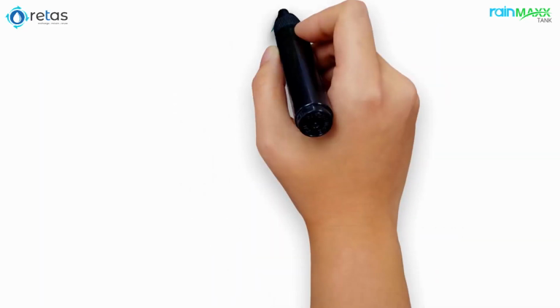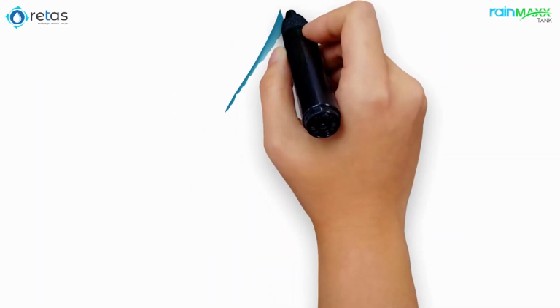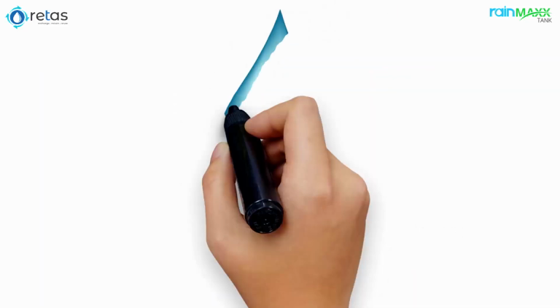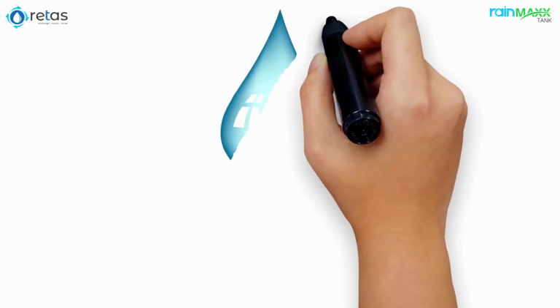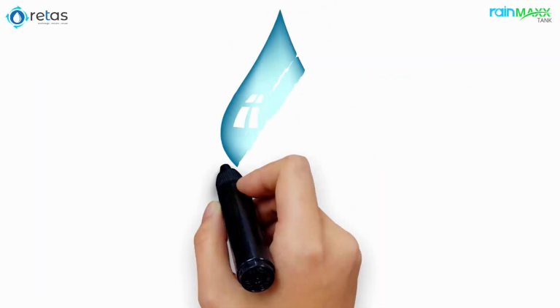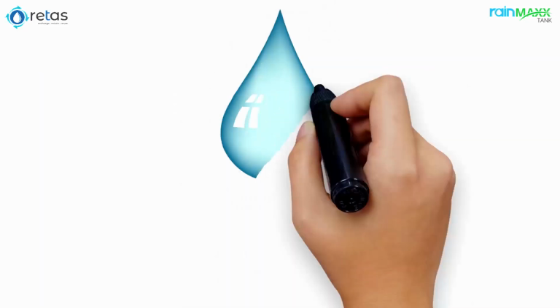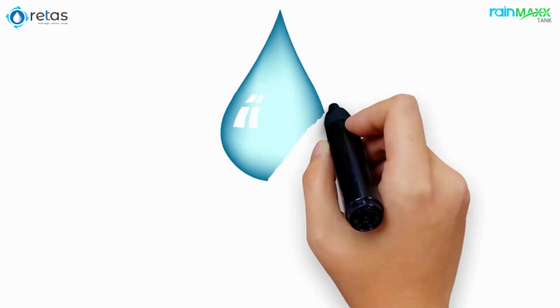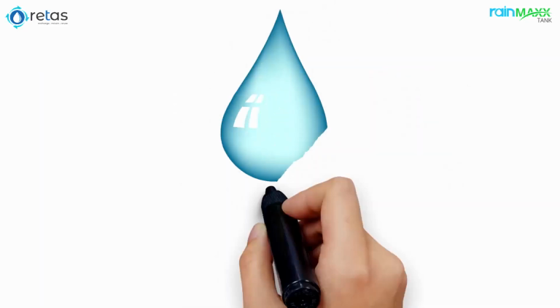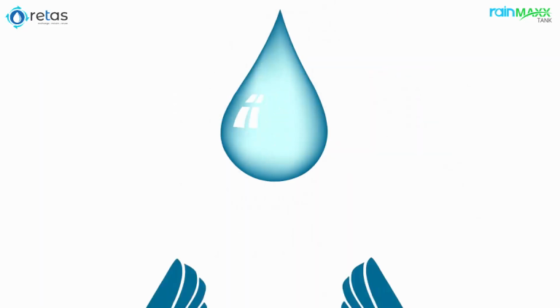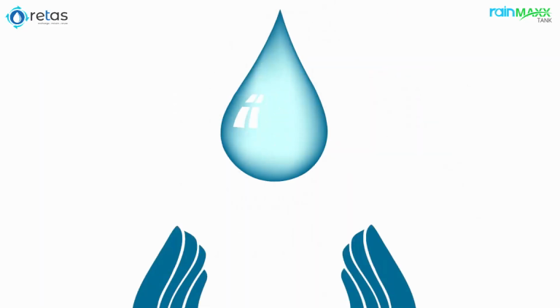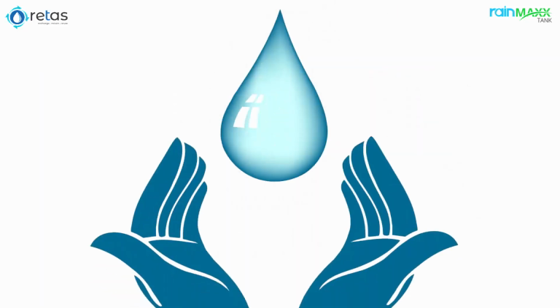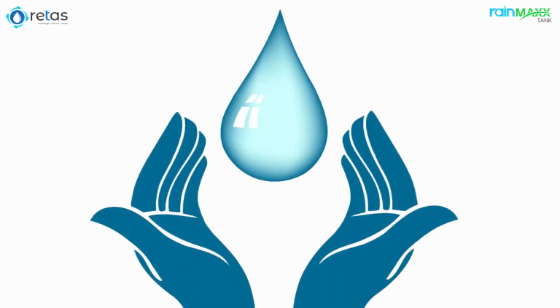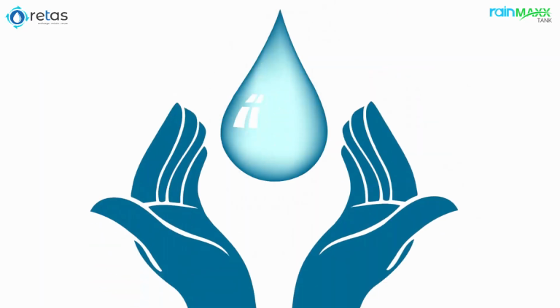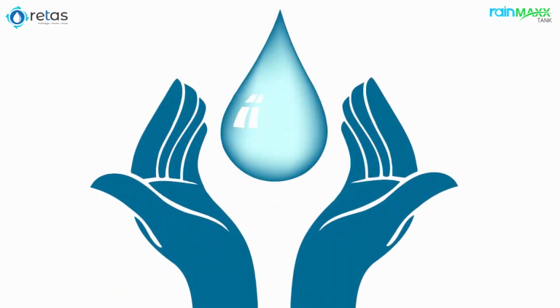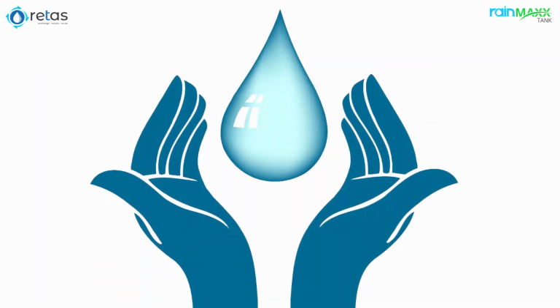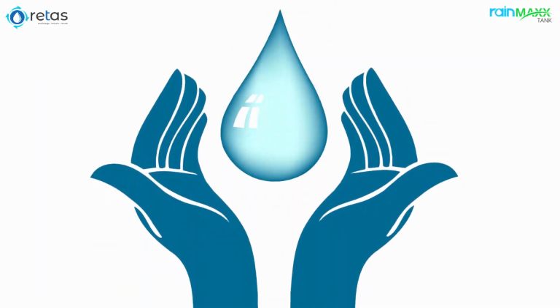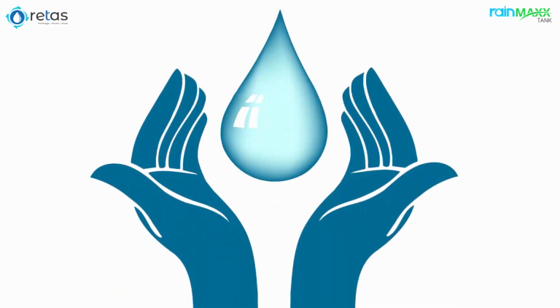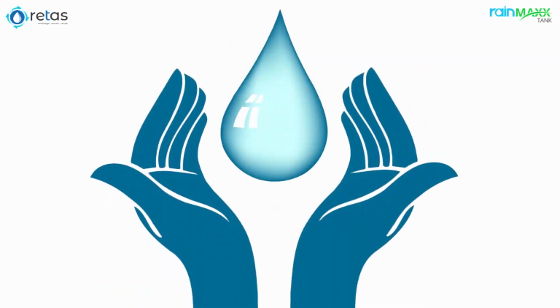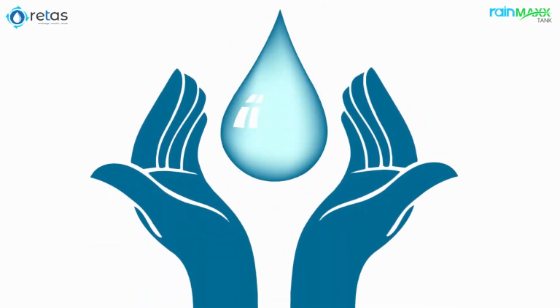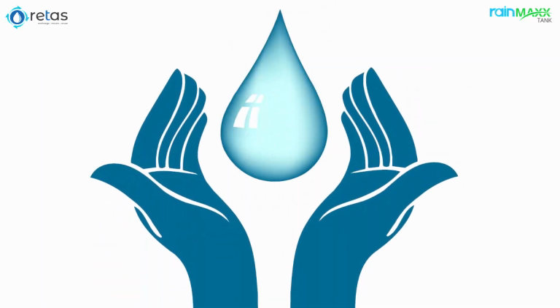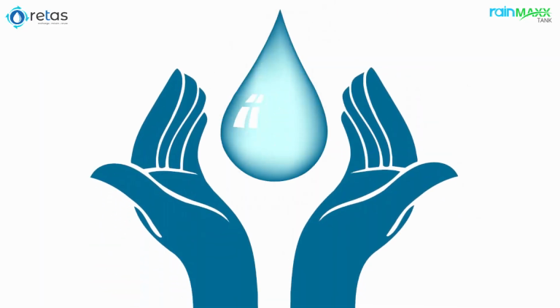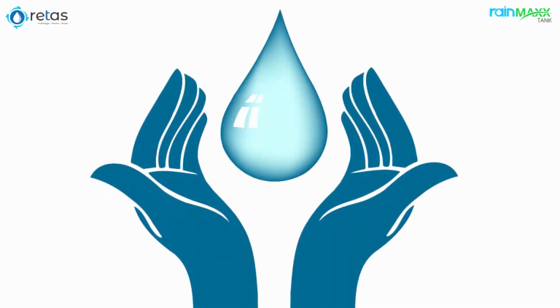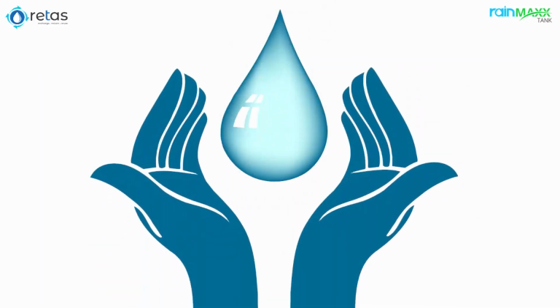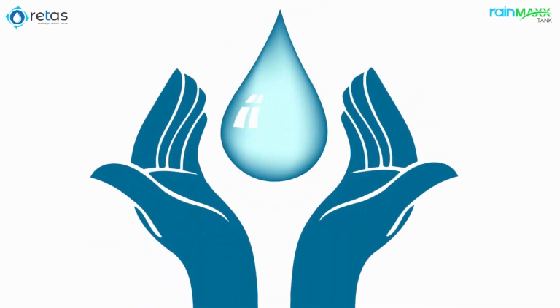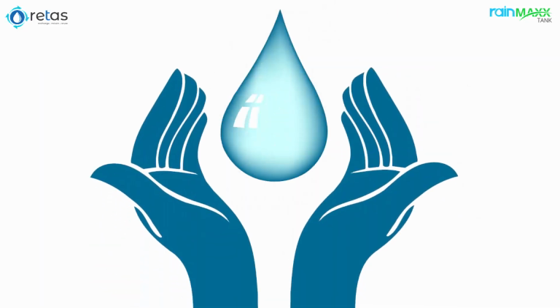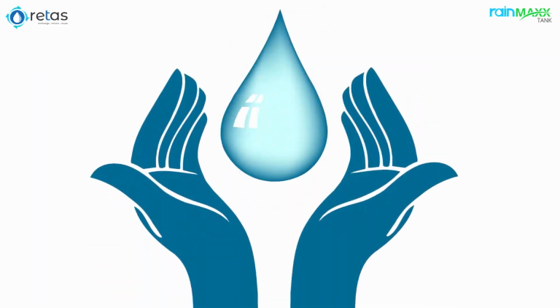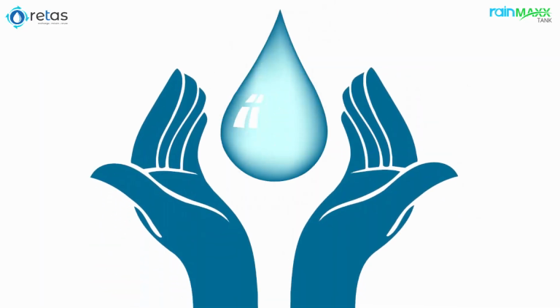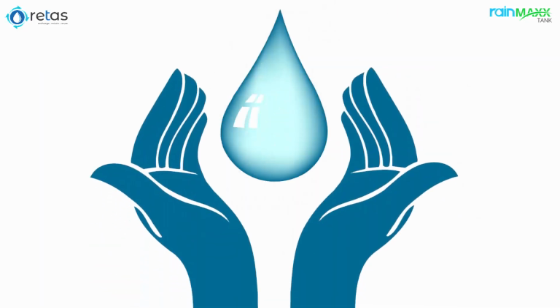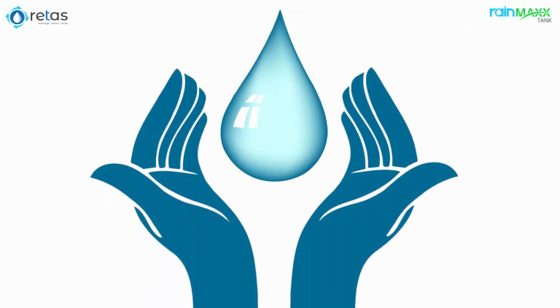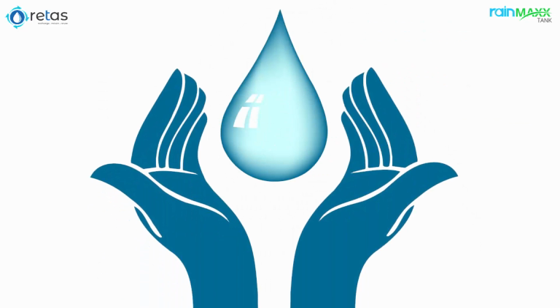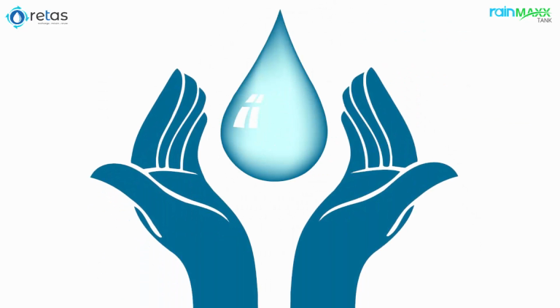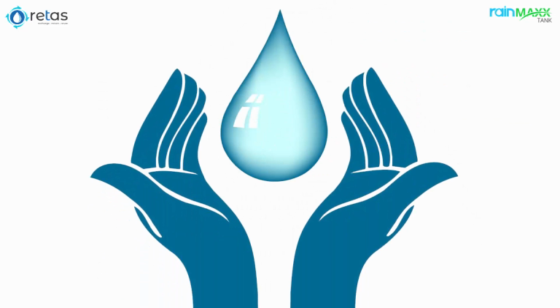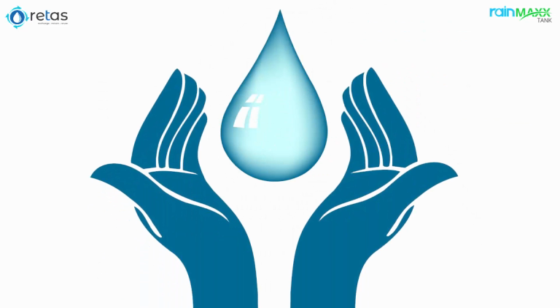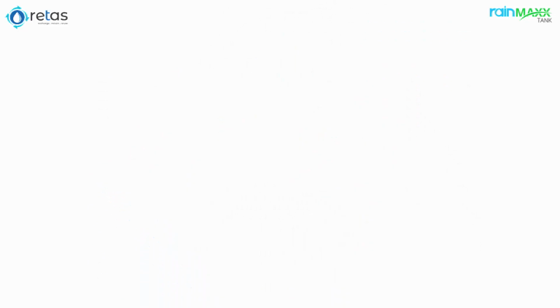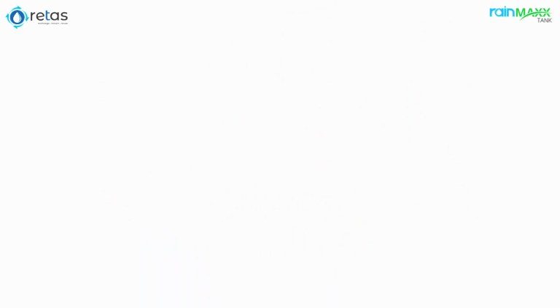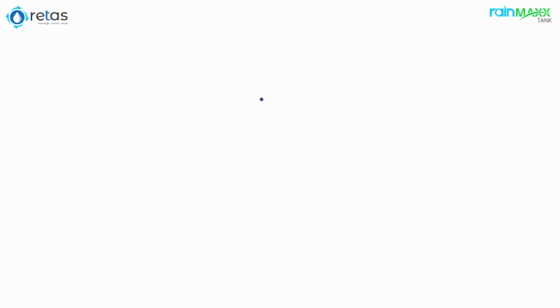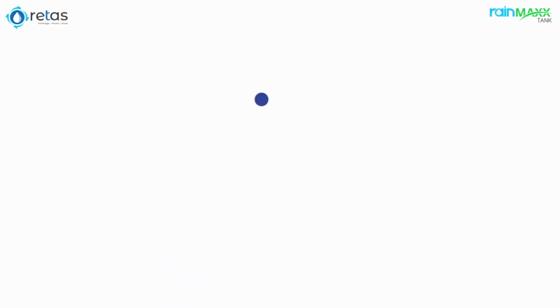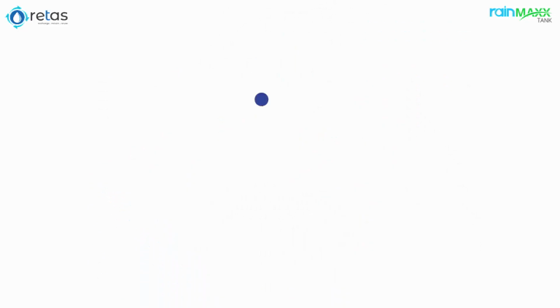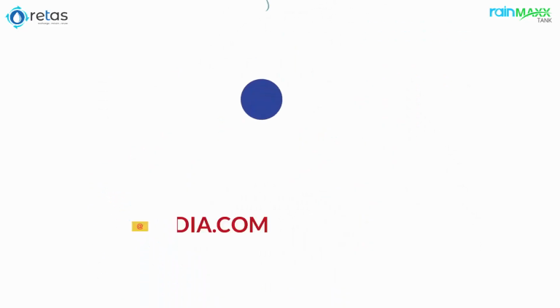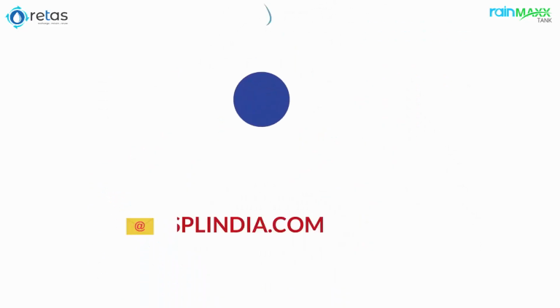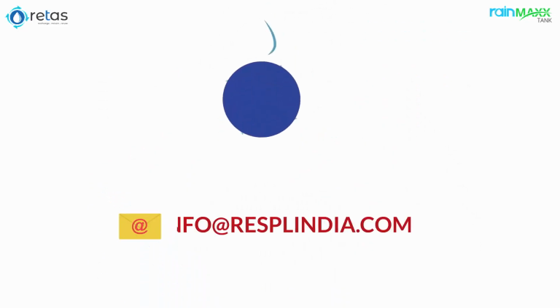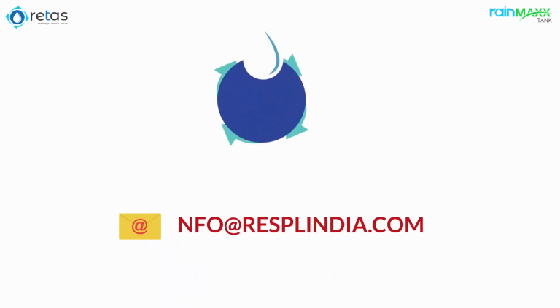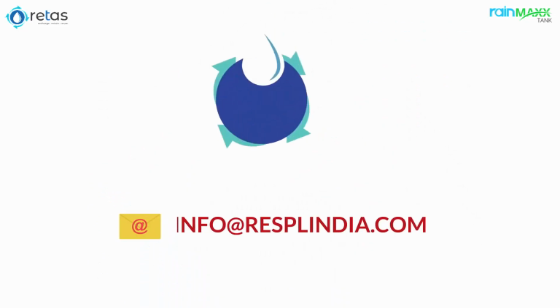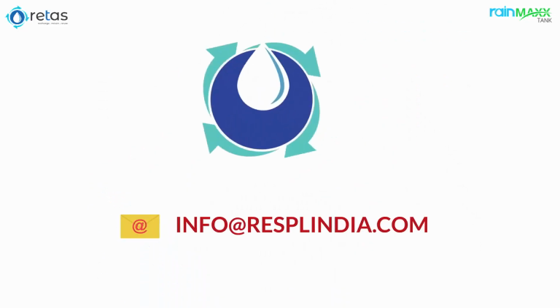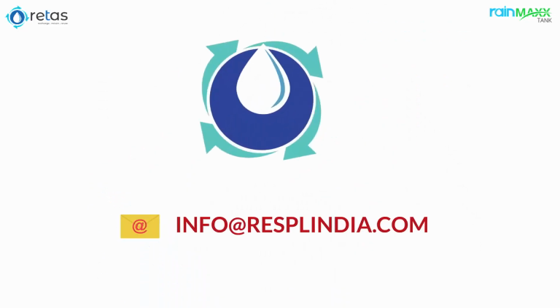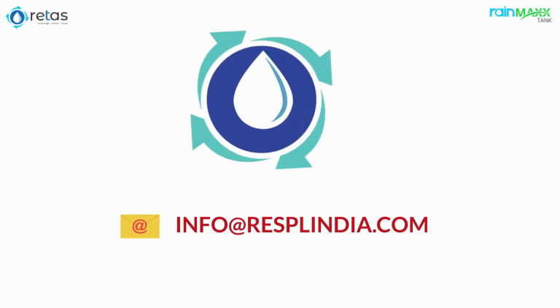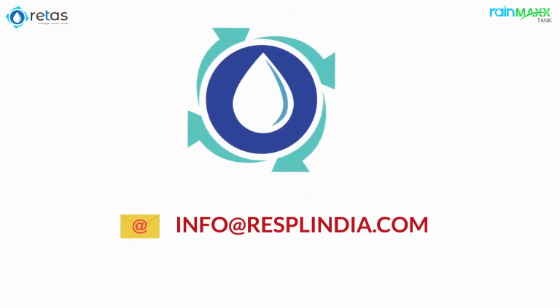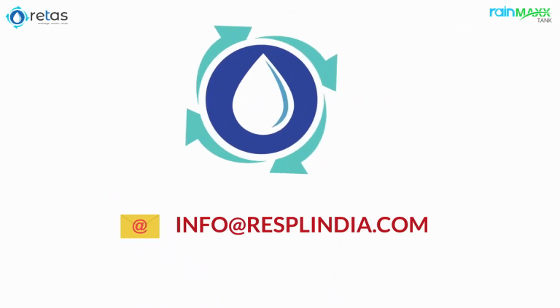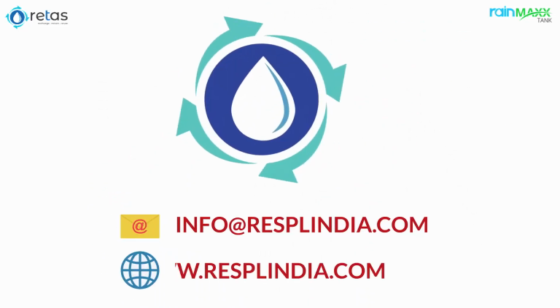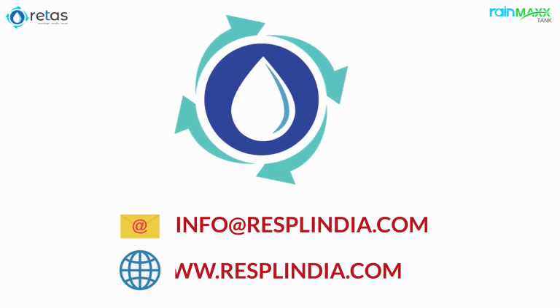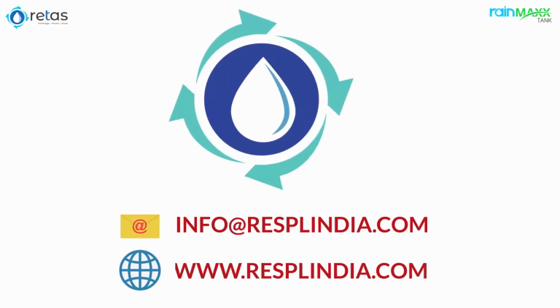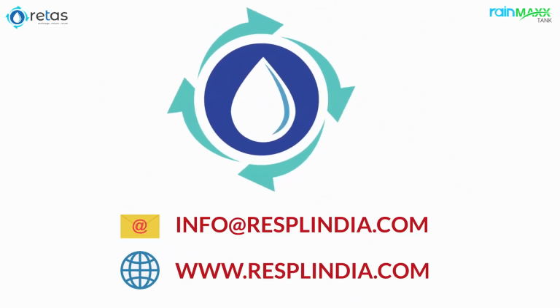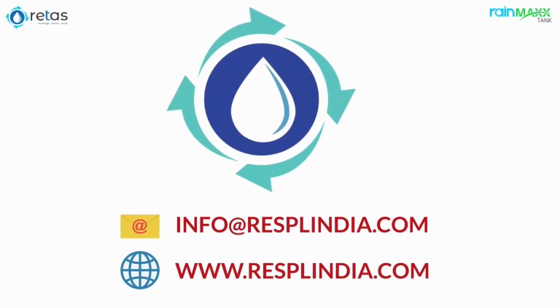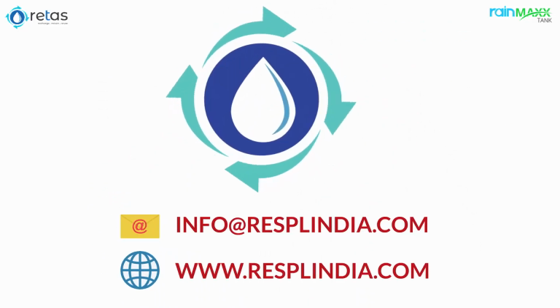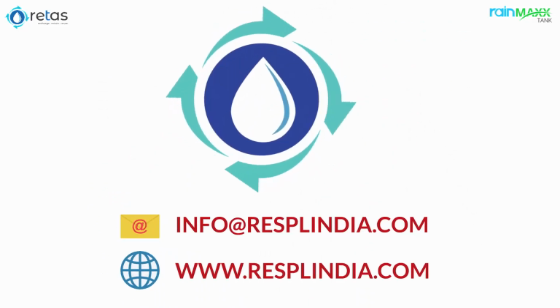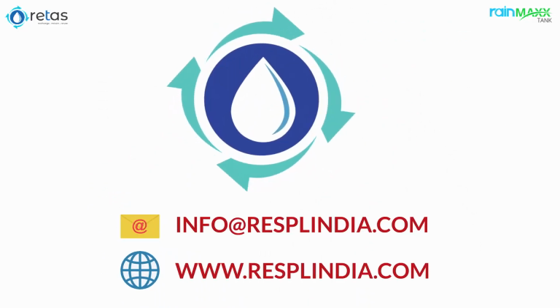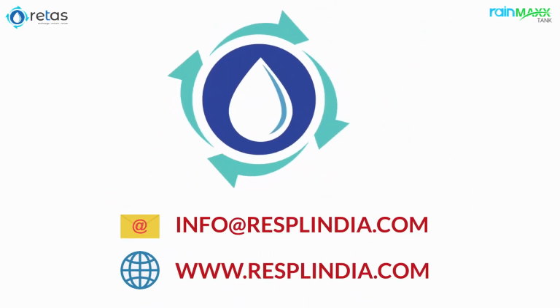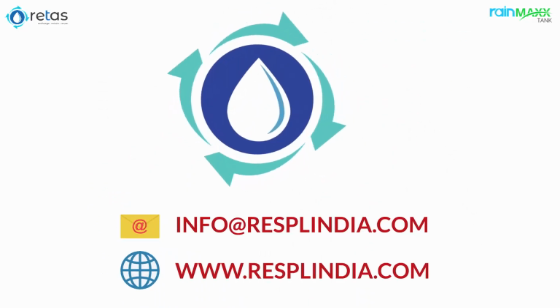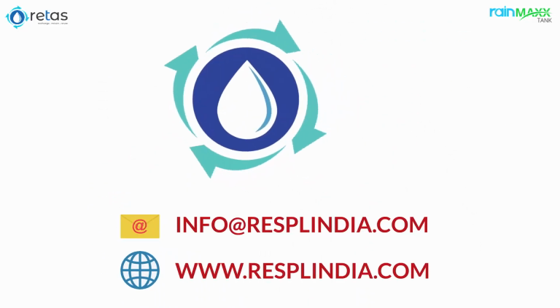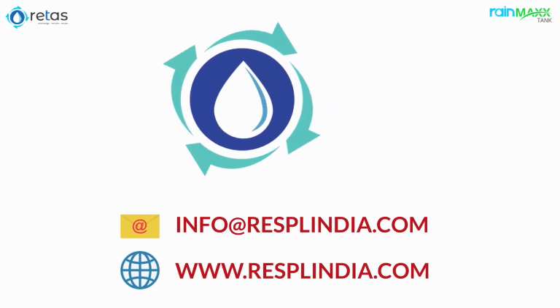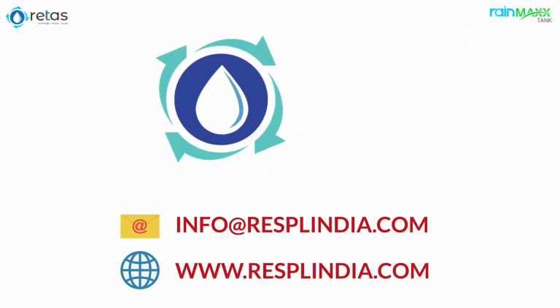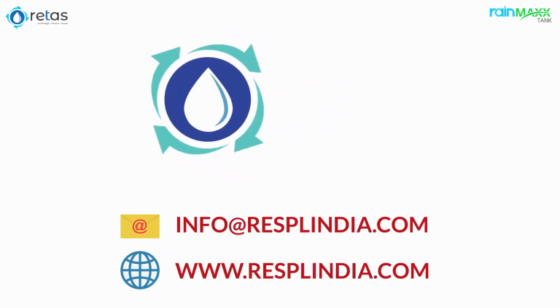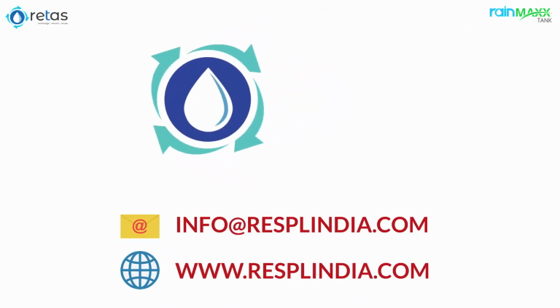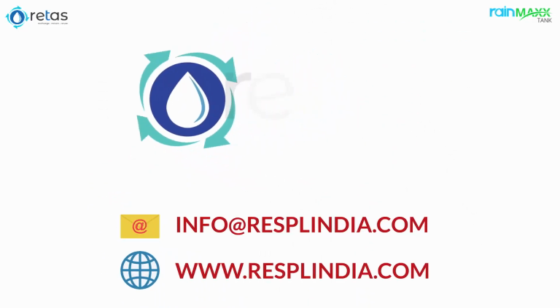So, come forward and protect natural water. Contact us for more details on RainMax.